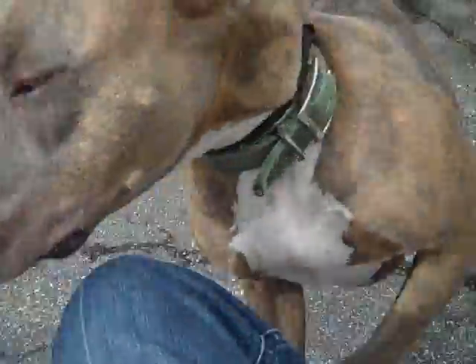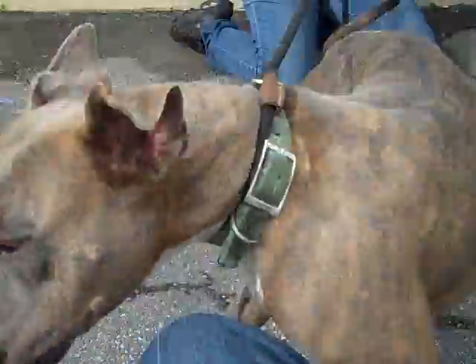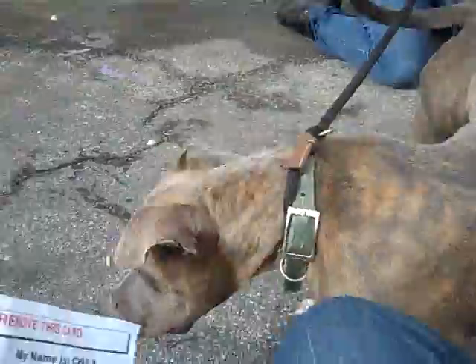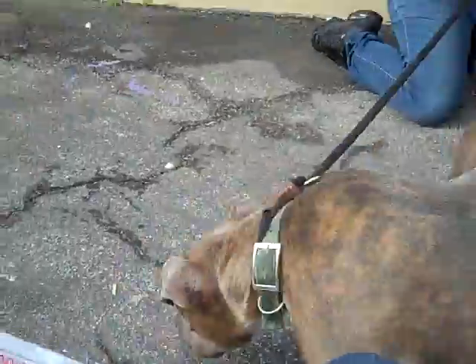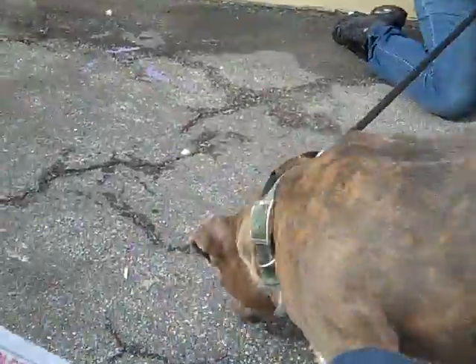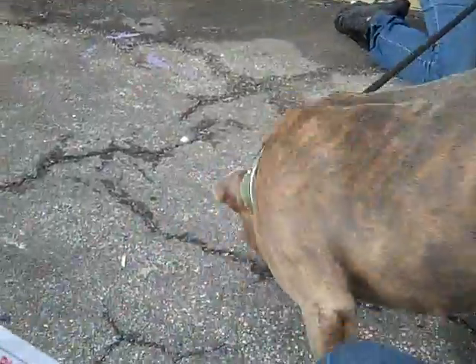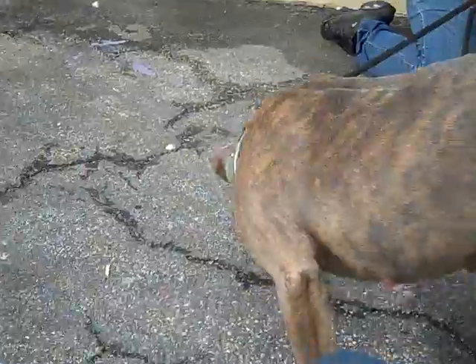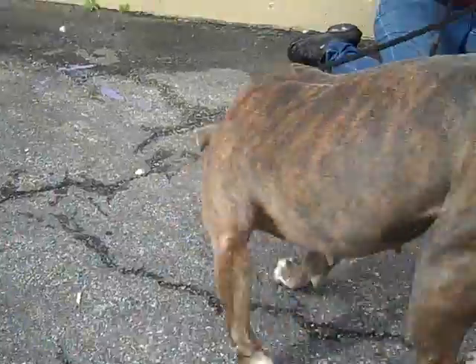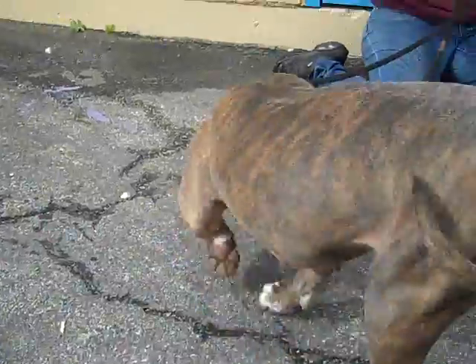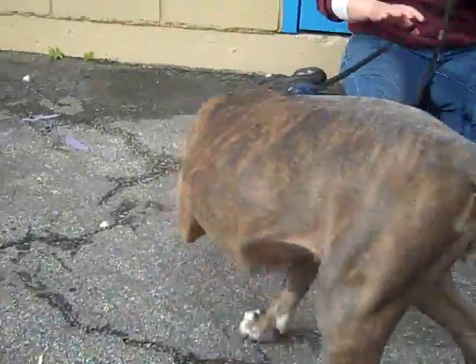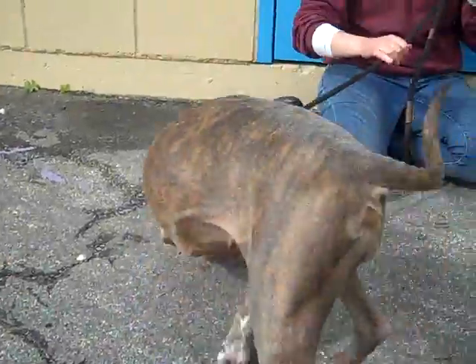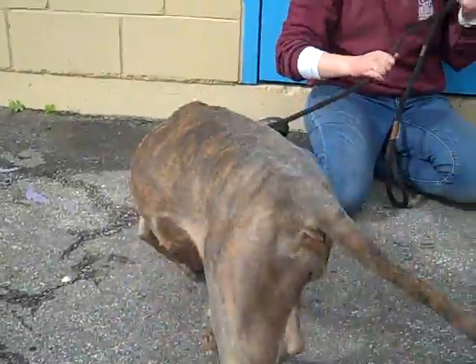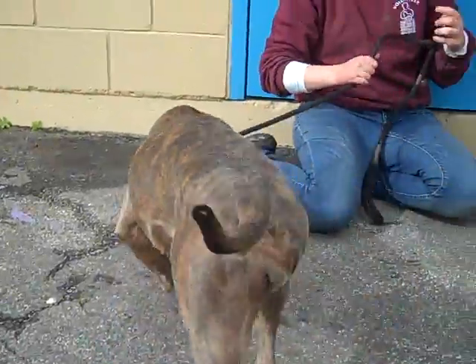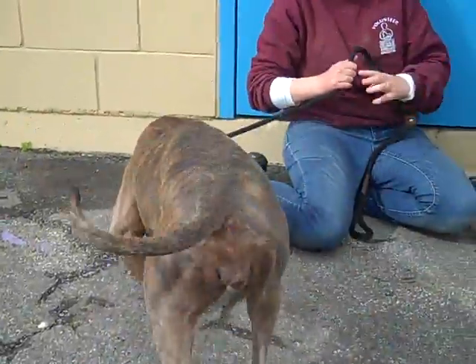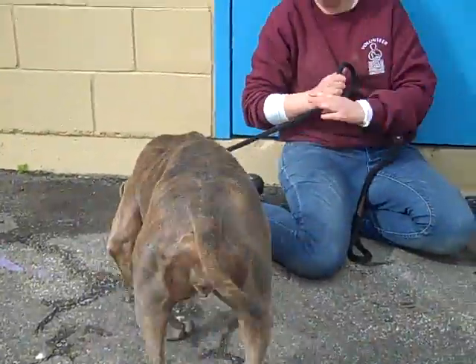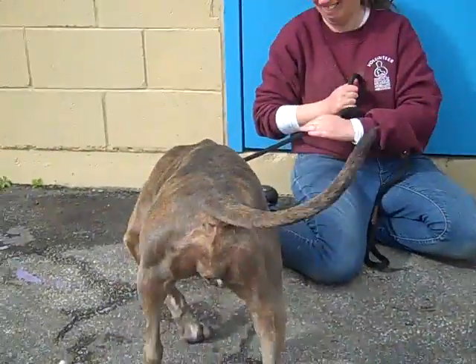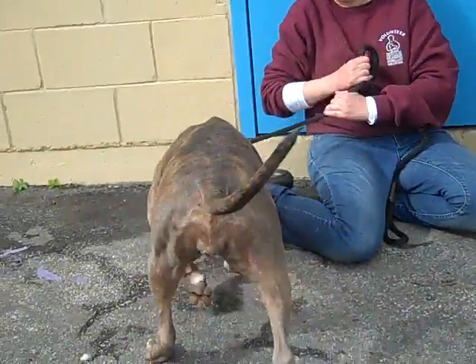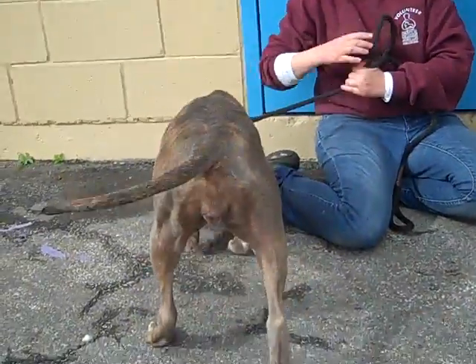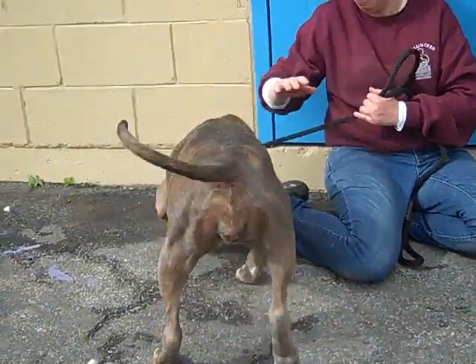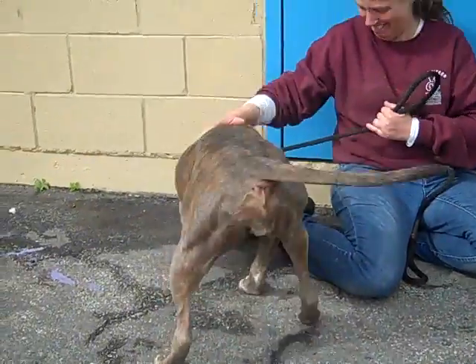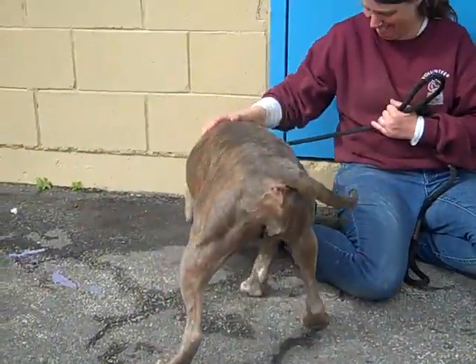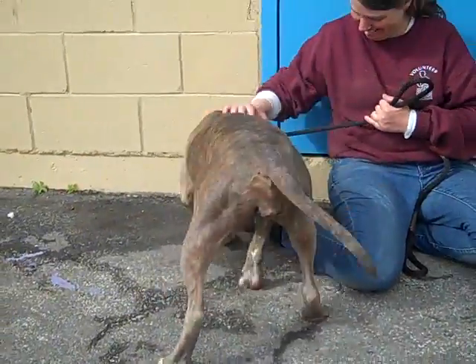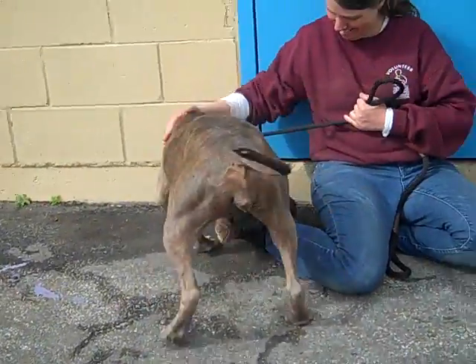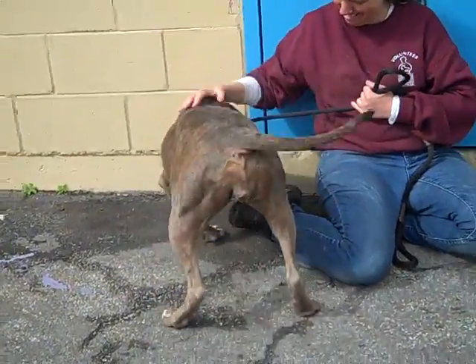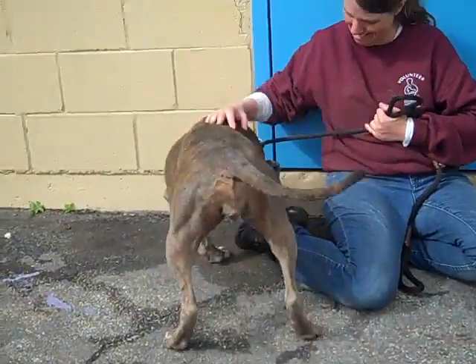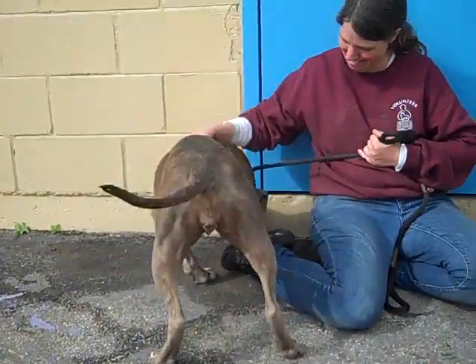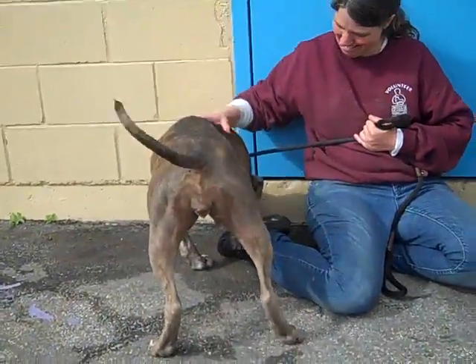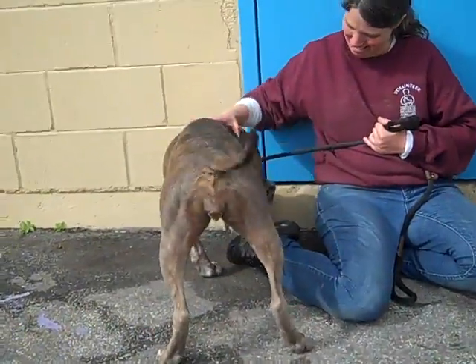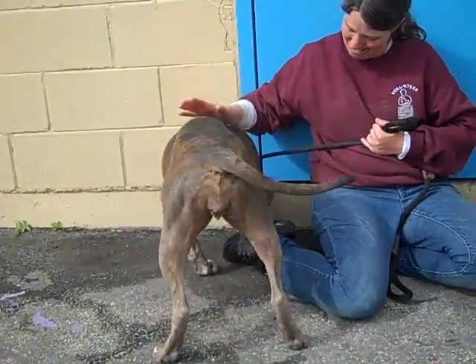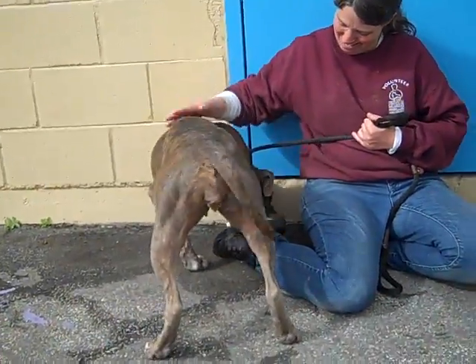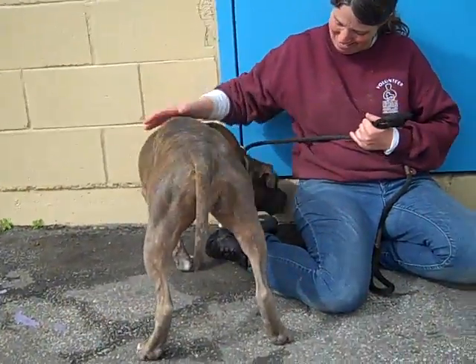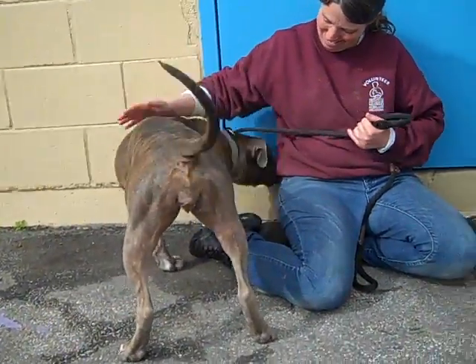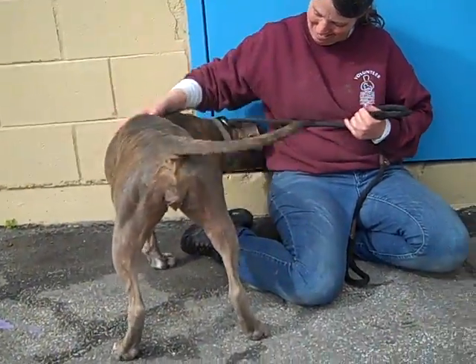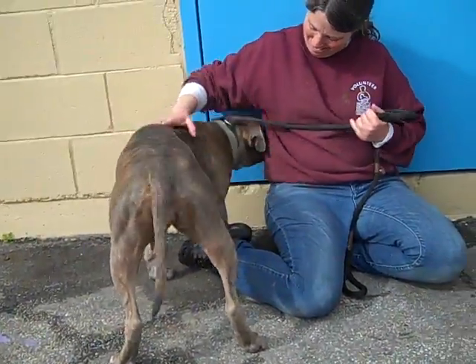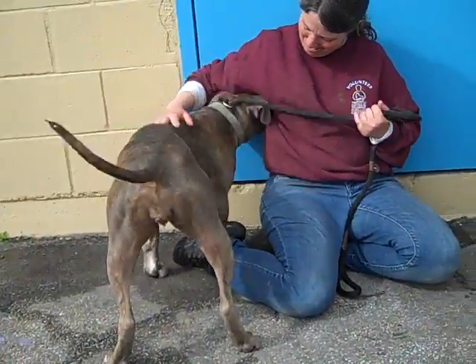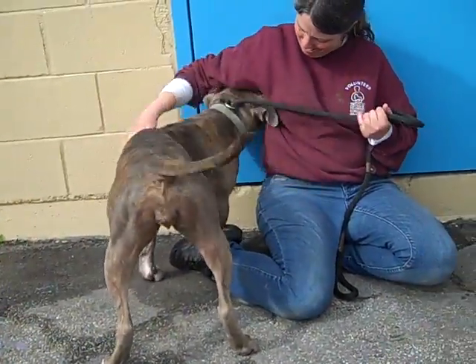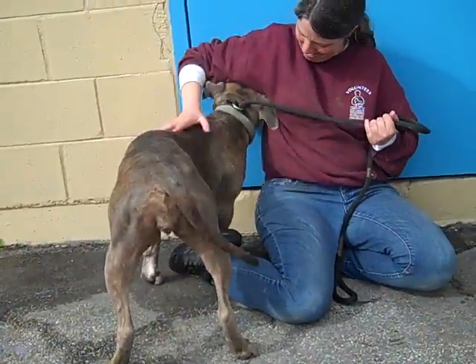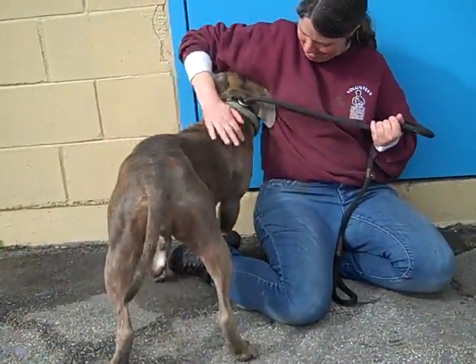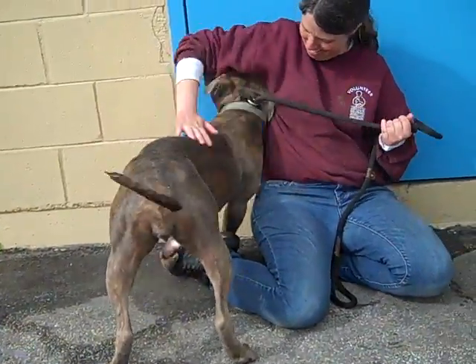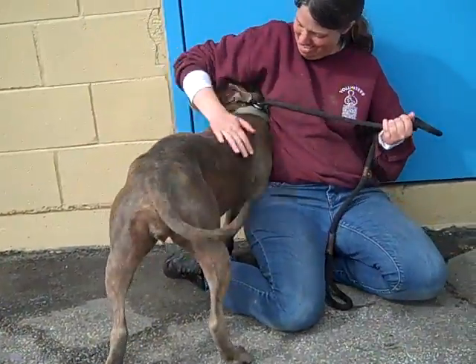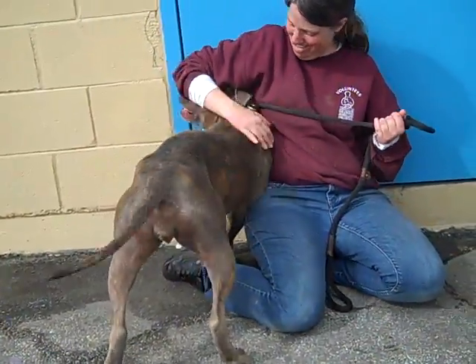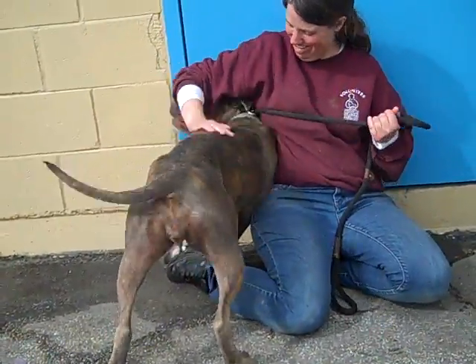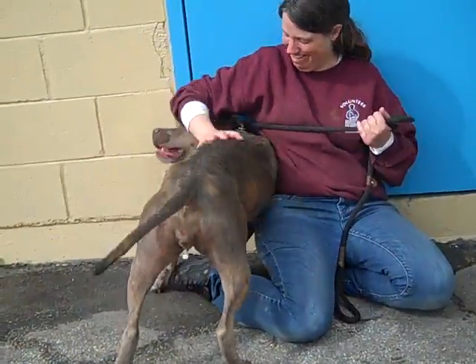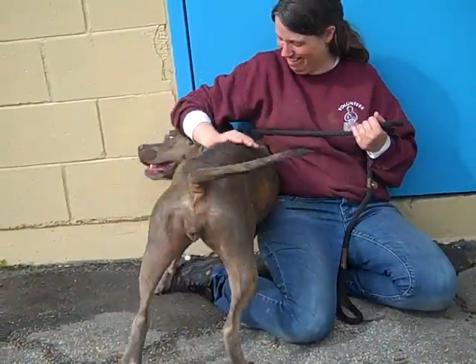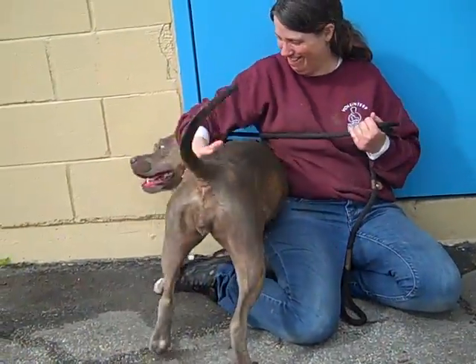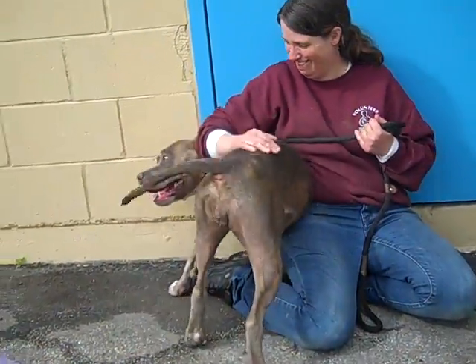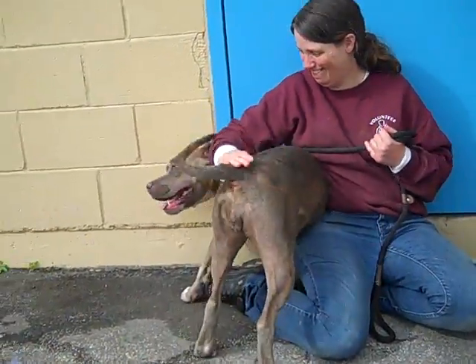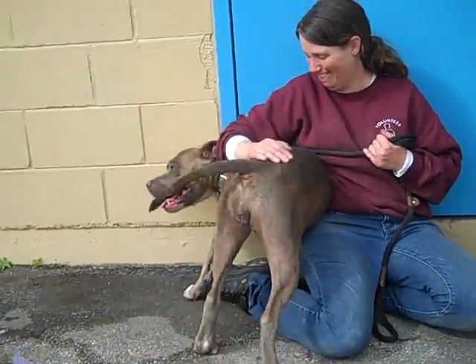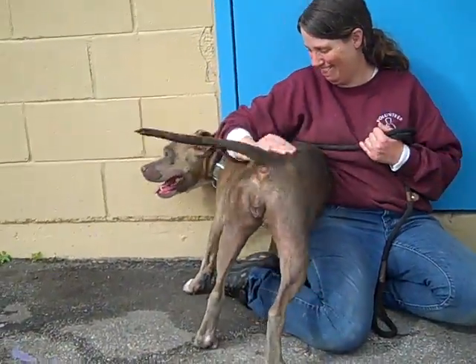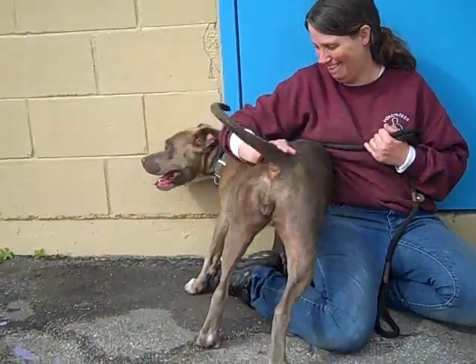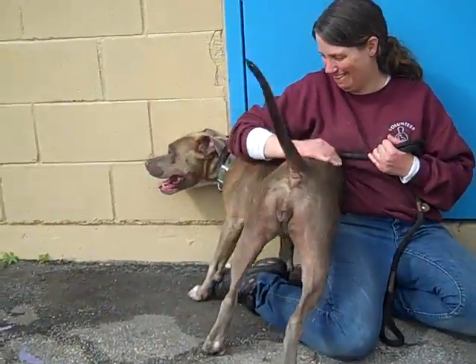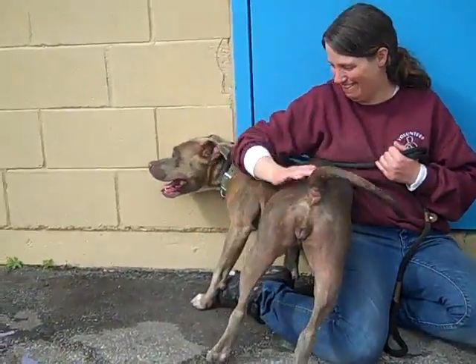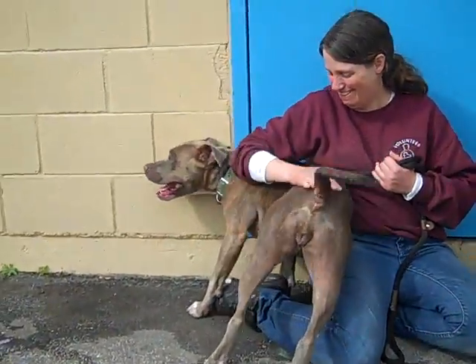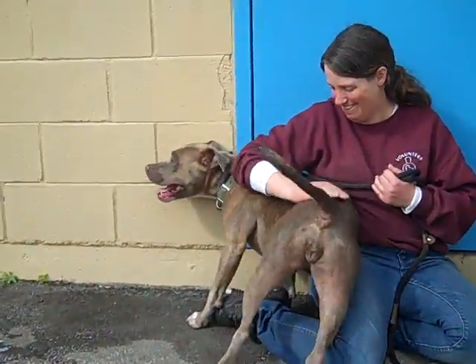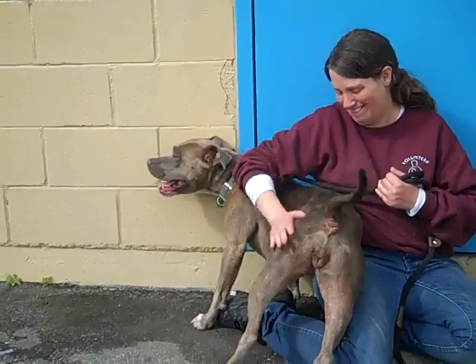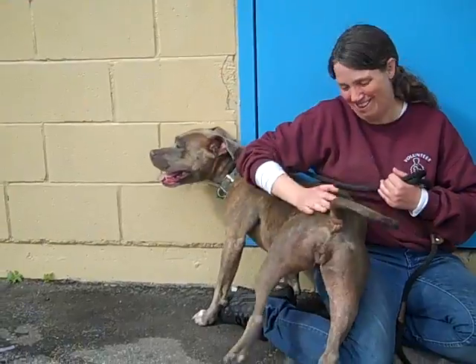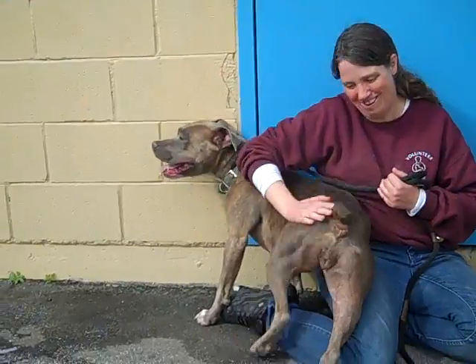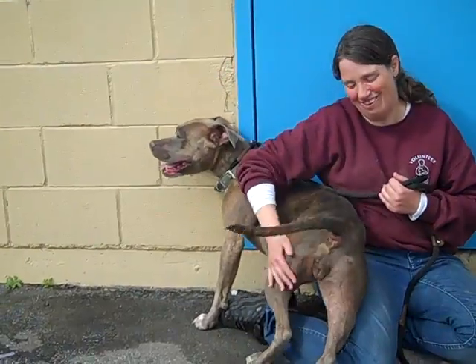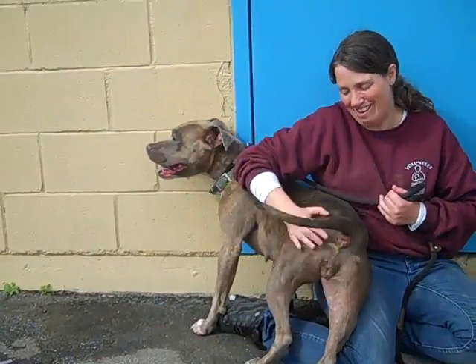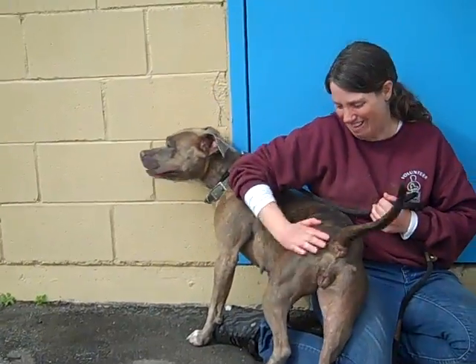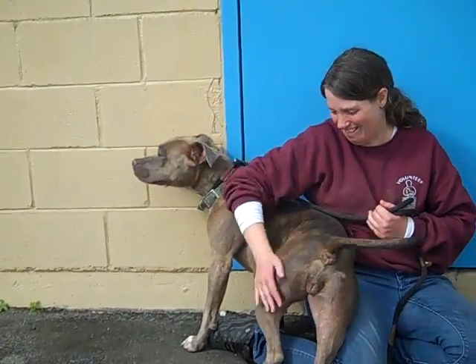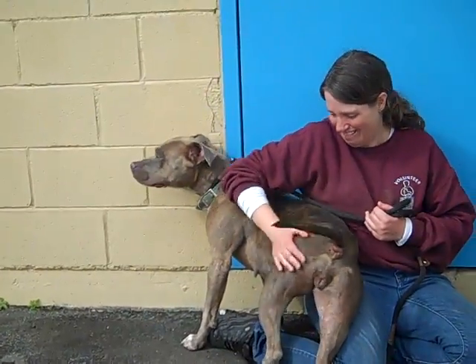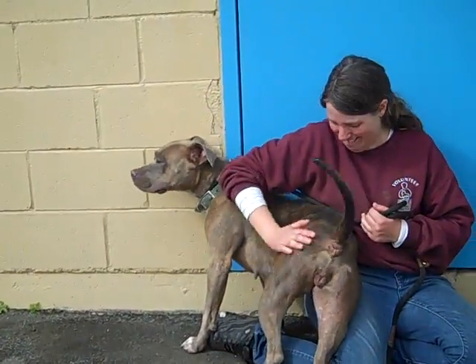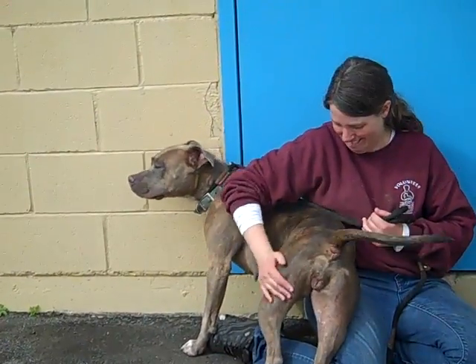If you're in the market for a darling little pocket-sized pit bull, this is a good one. She is a really sweet, sweet dog. Very playful.